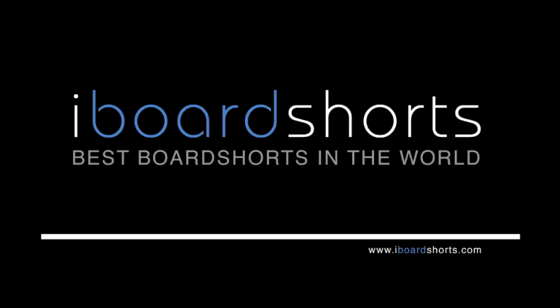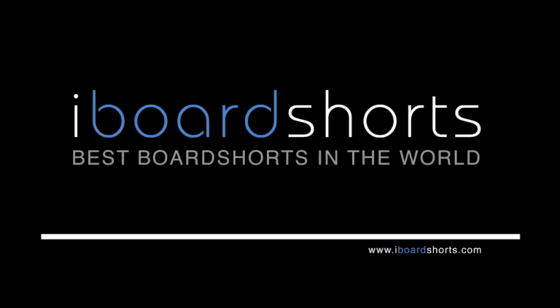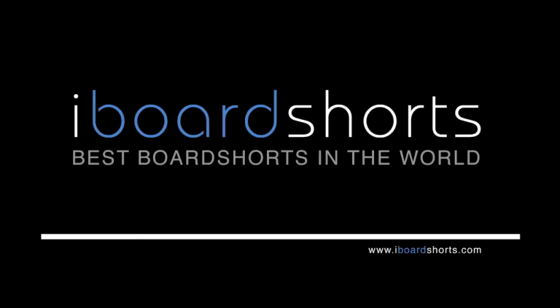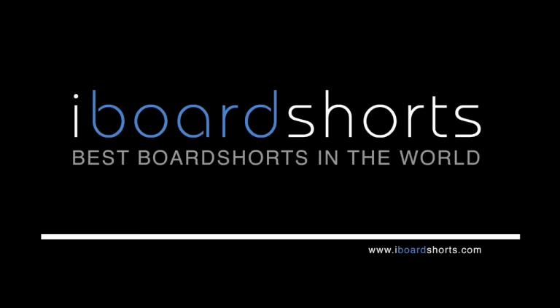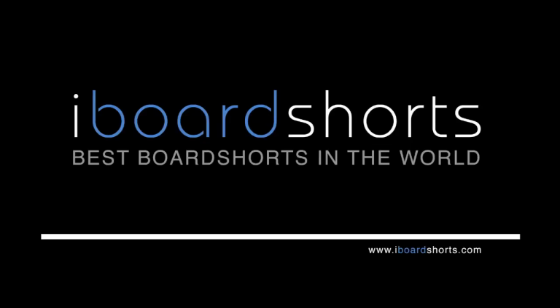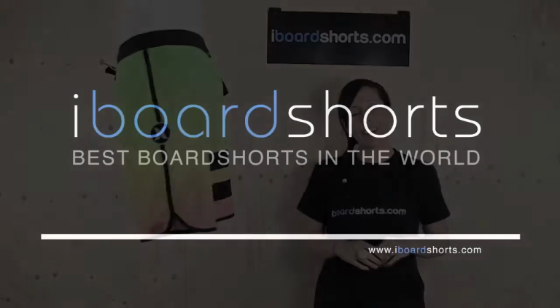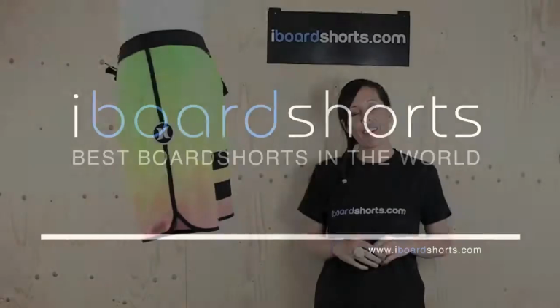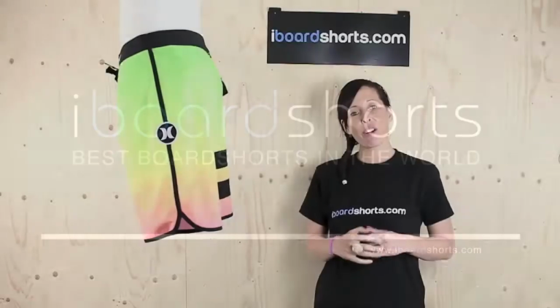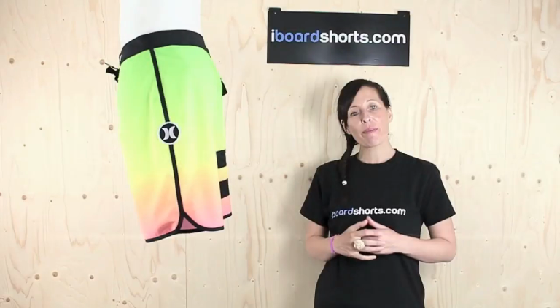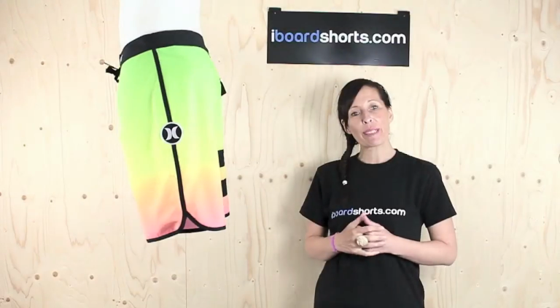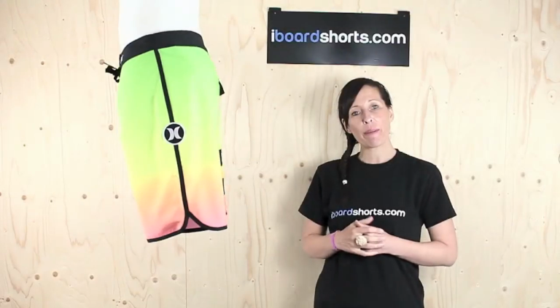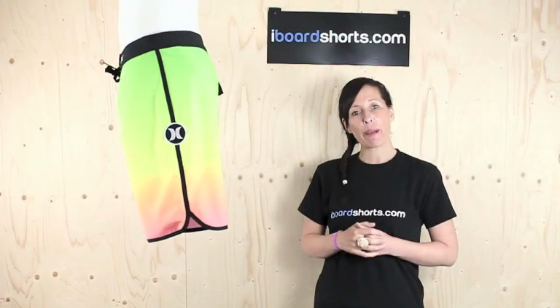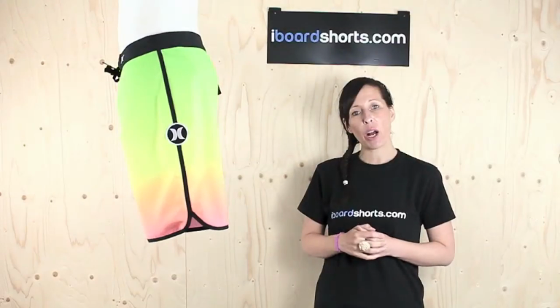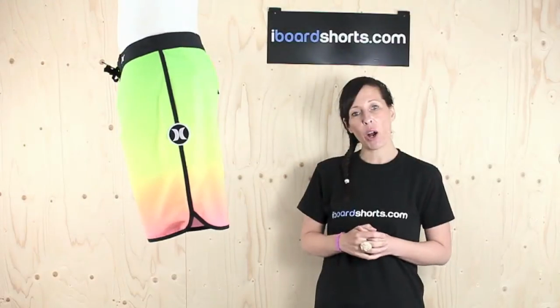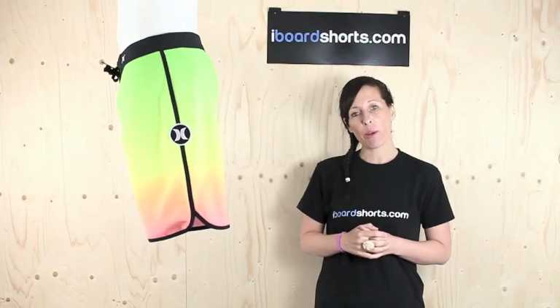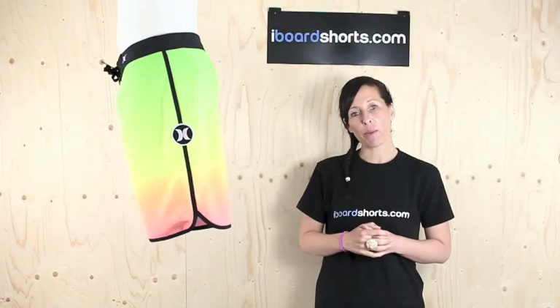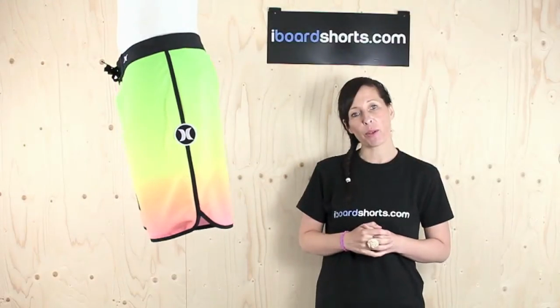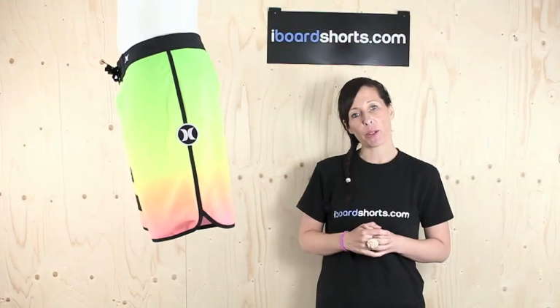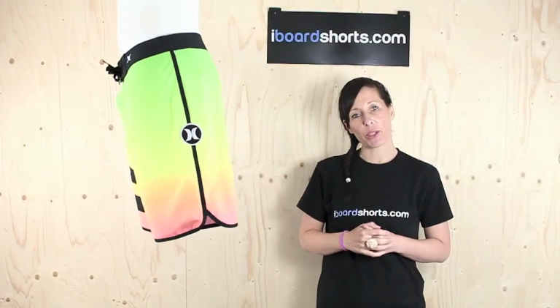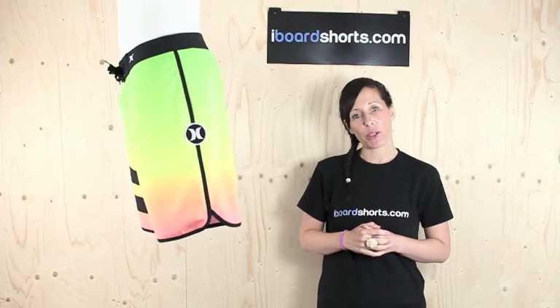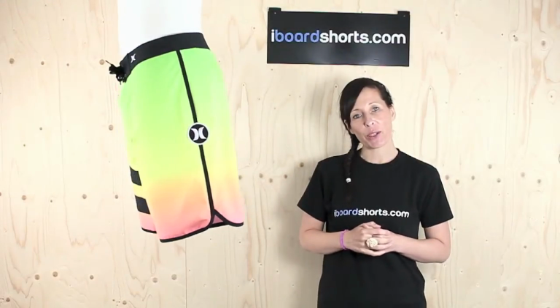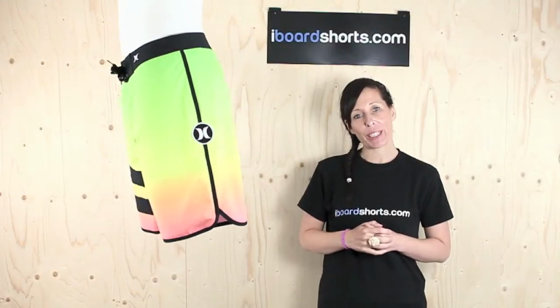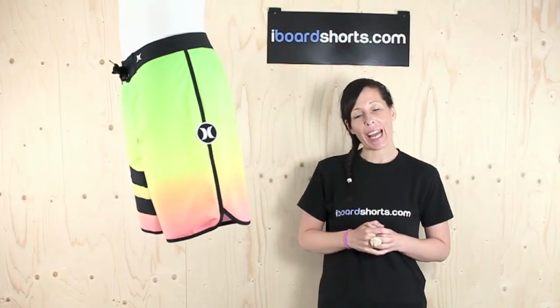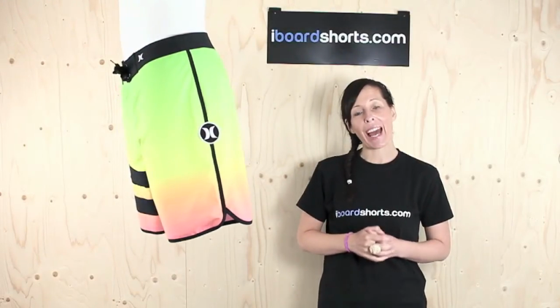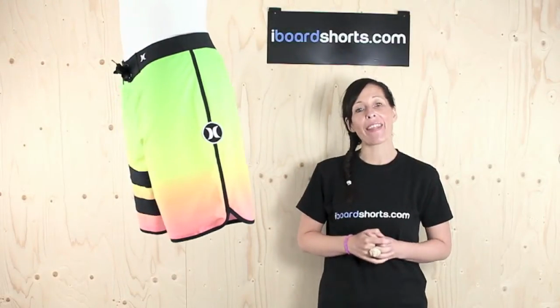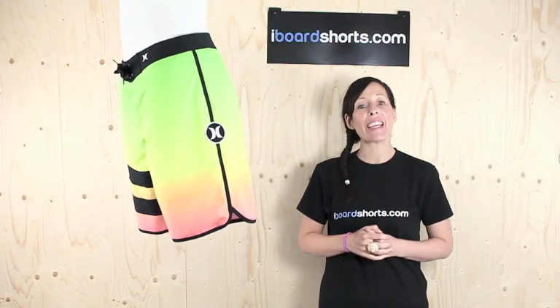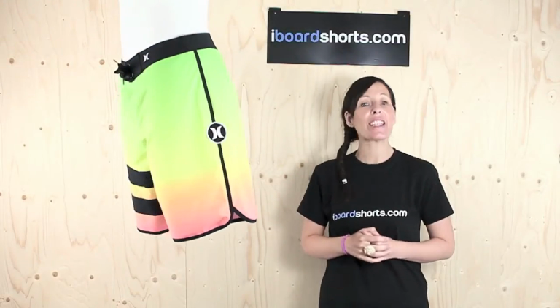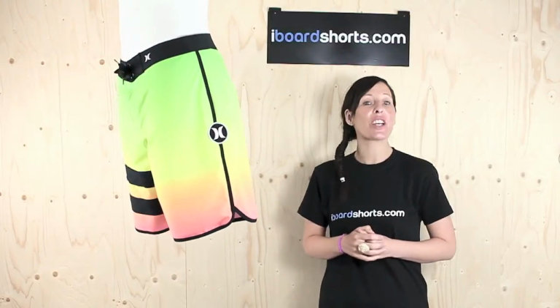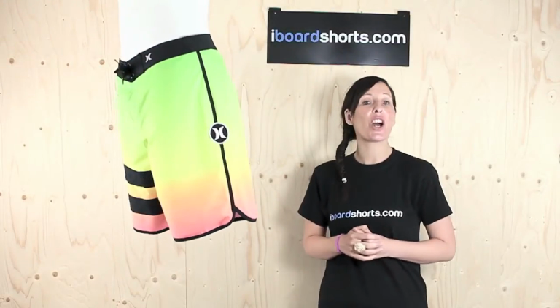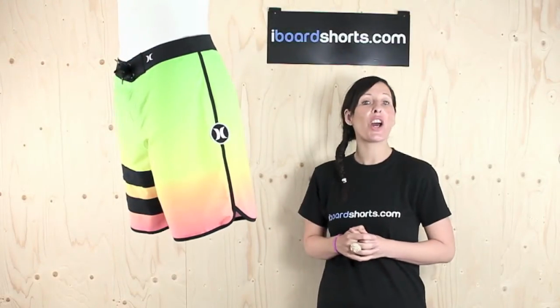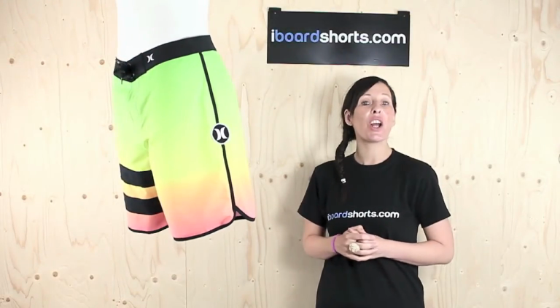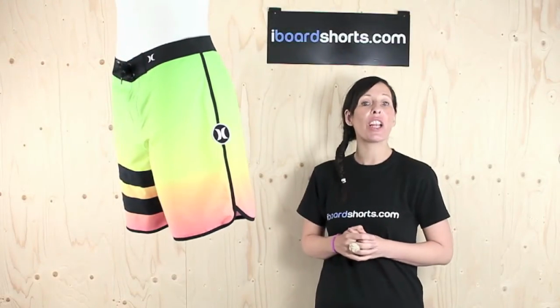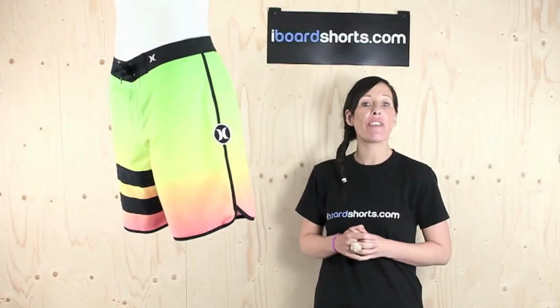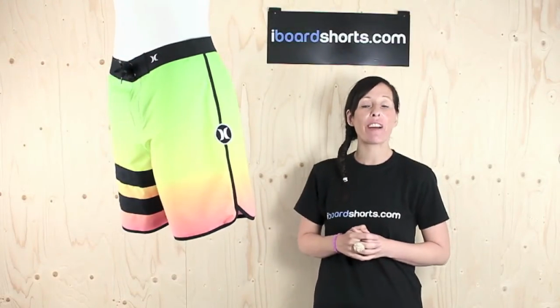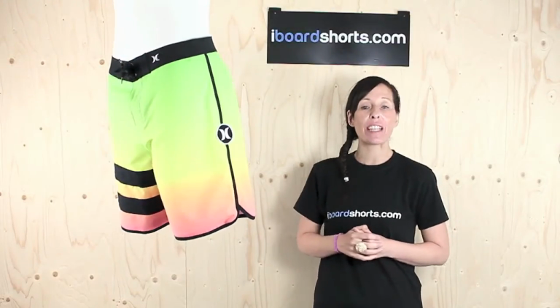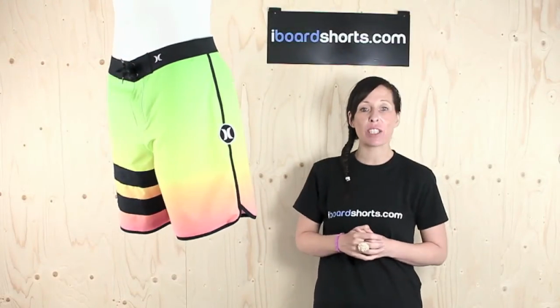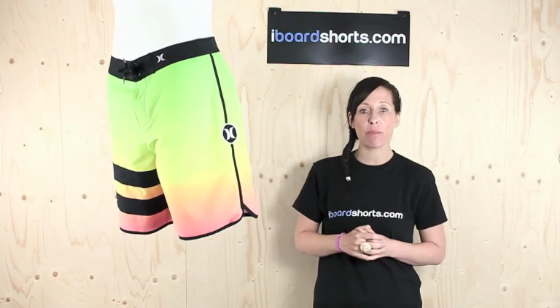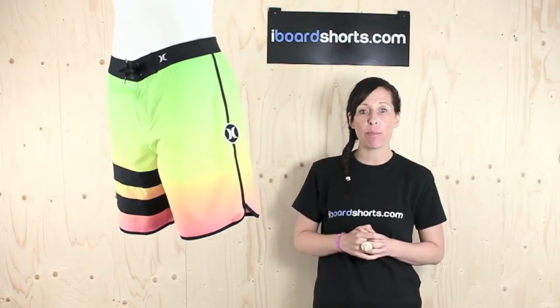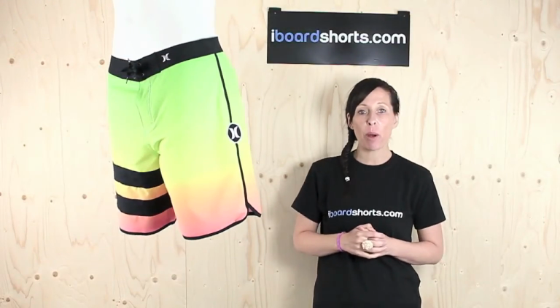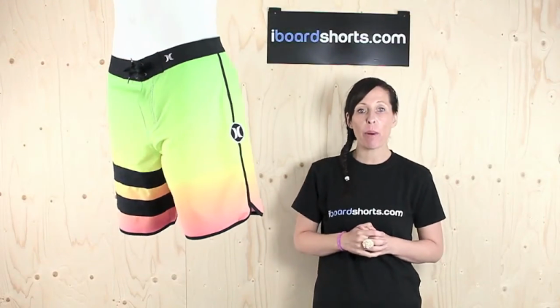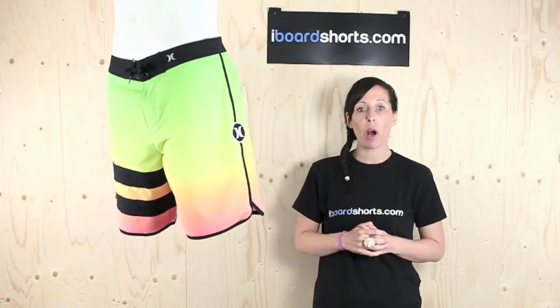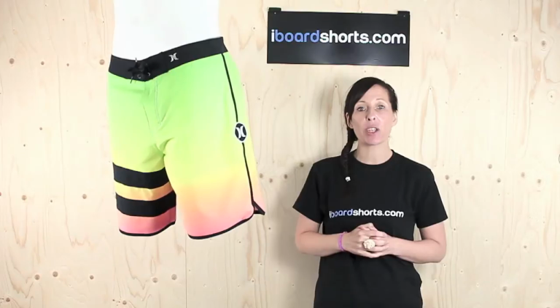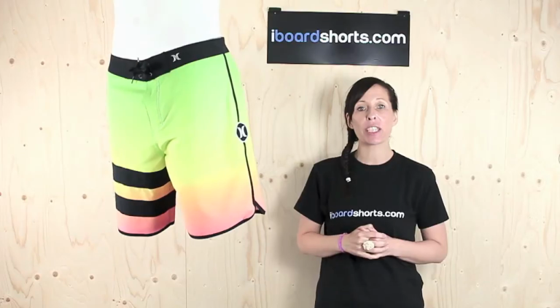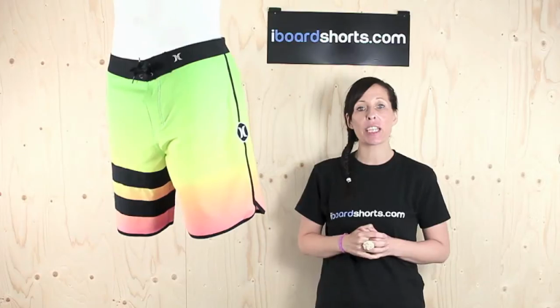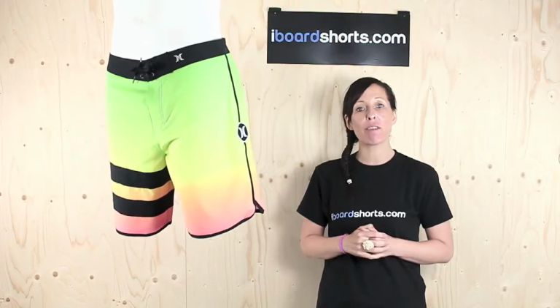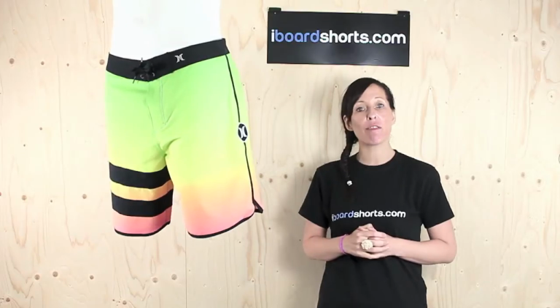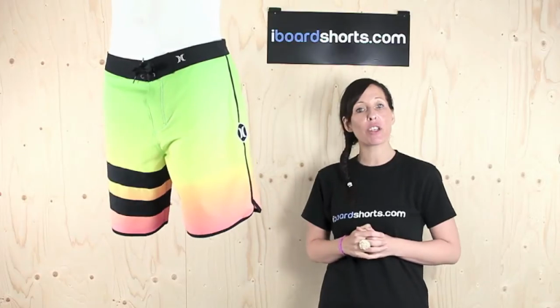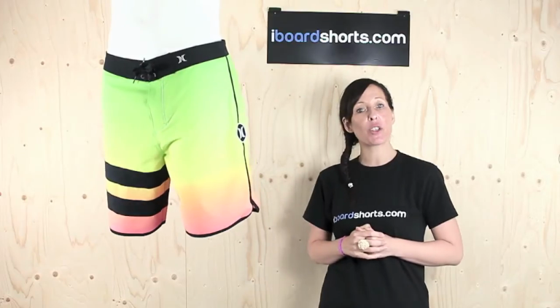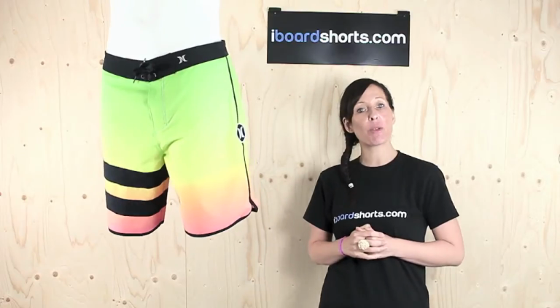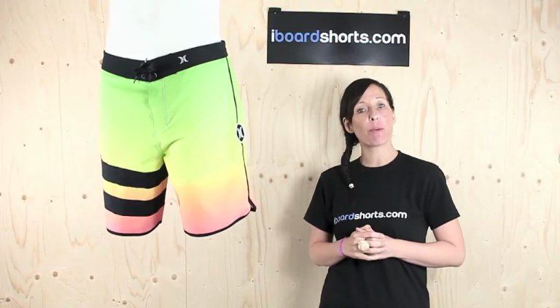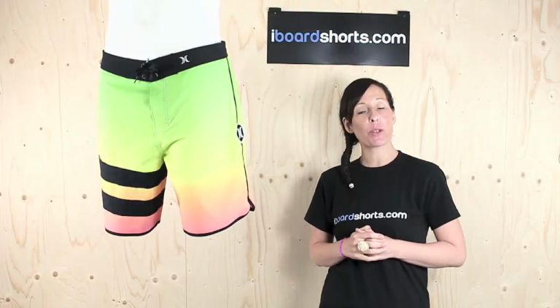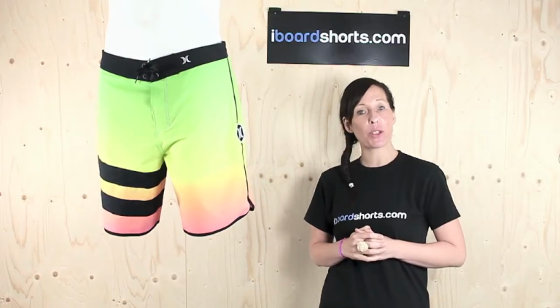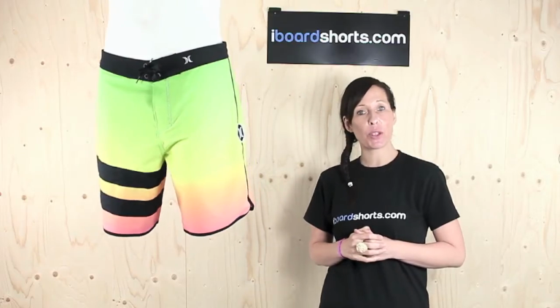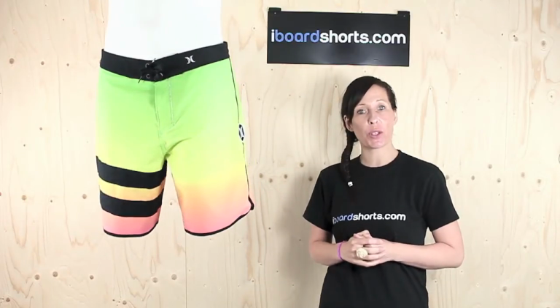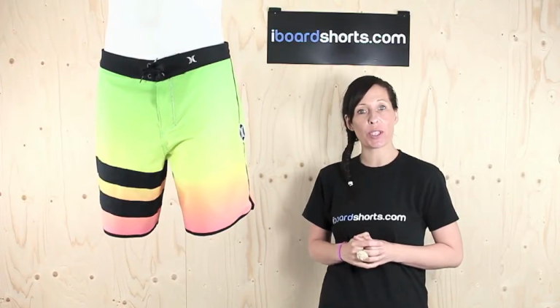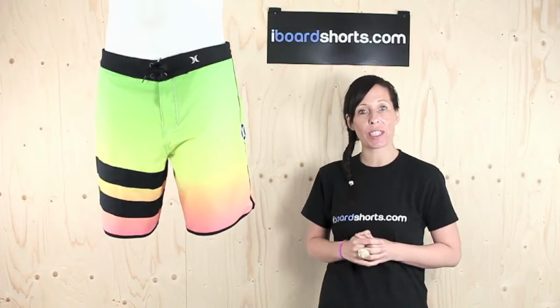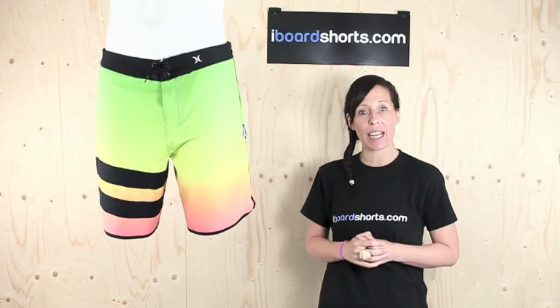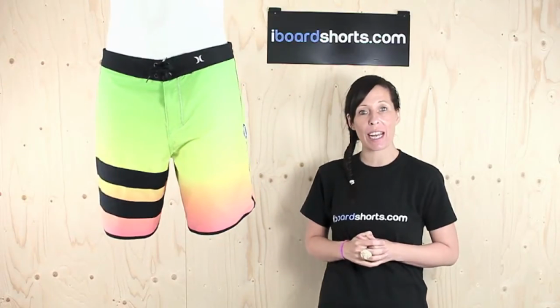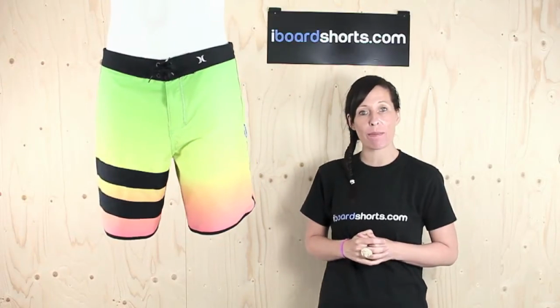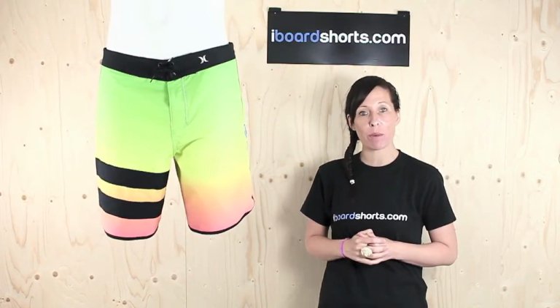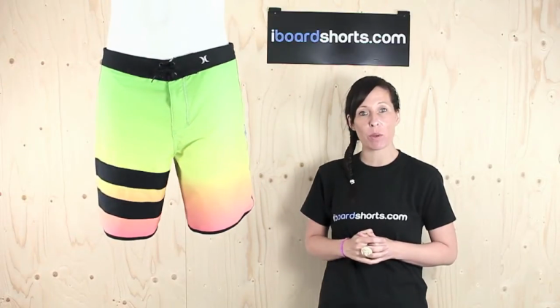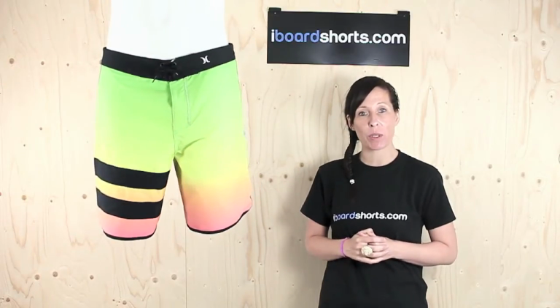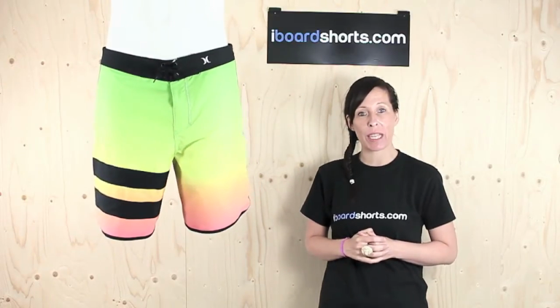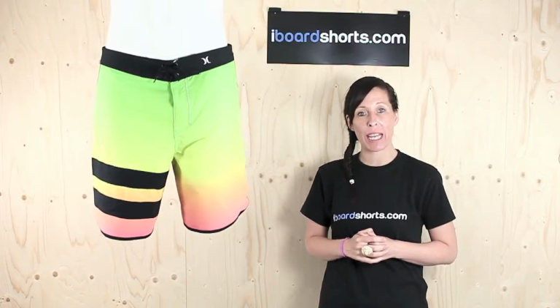Hi there, I'm Tammy at Eyeboard Shorts and these are Hurley Phantom Block Party Original Board Shorts in Malti.